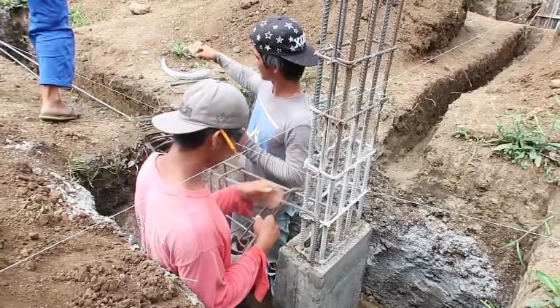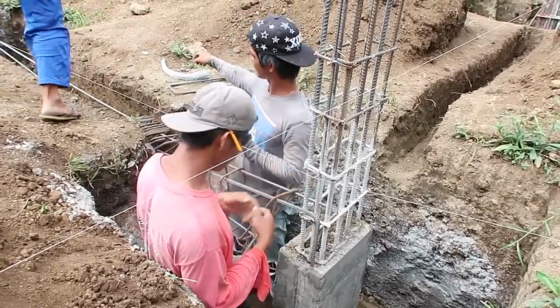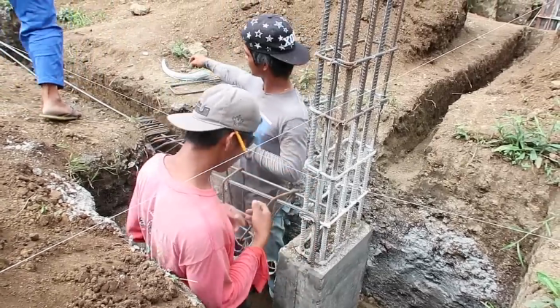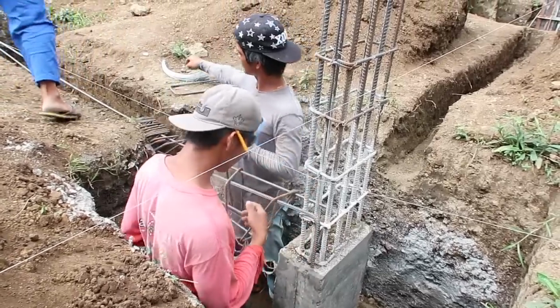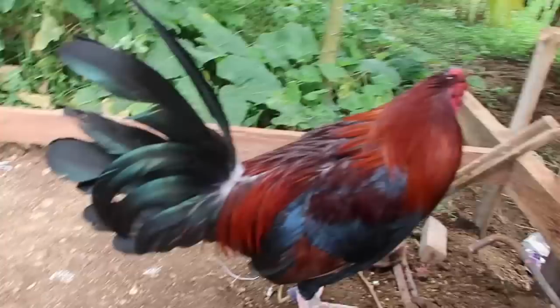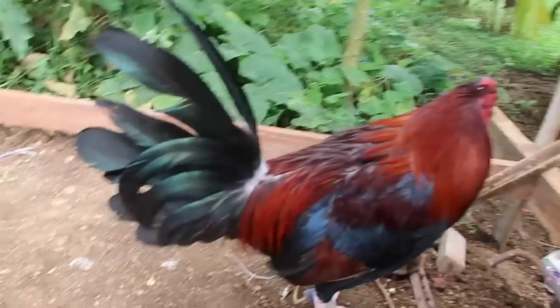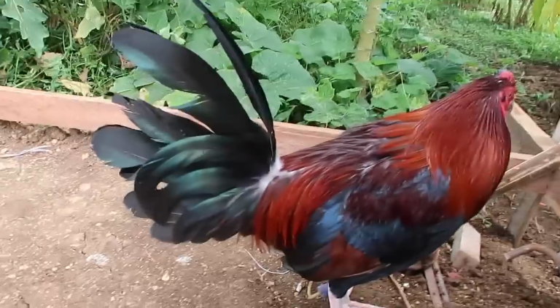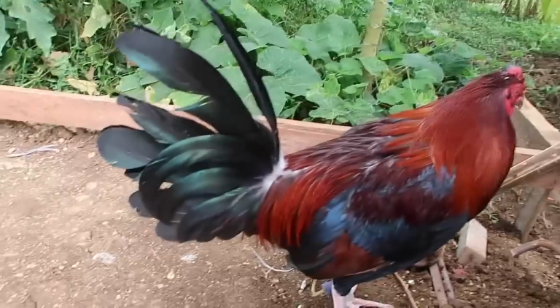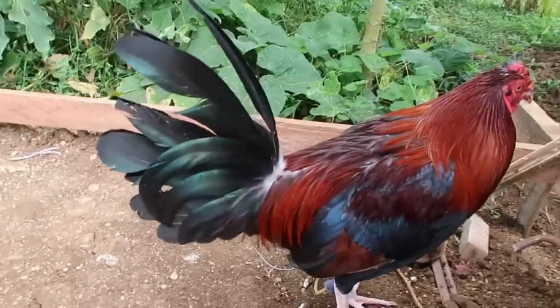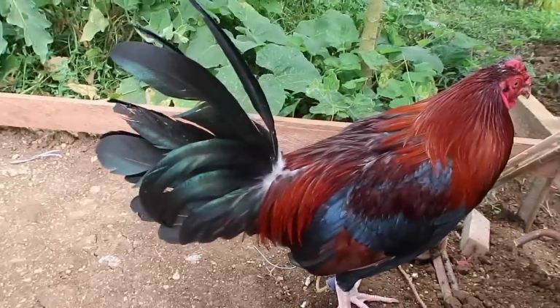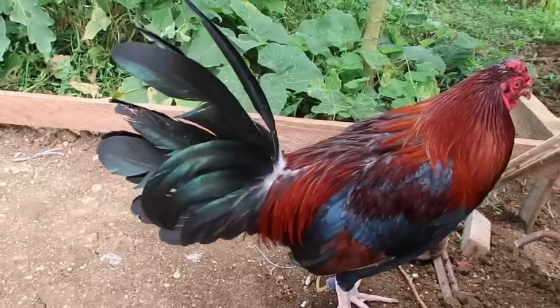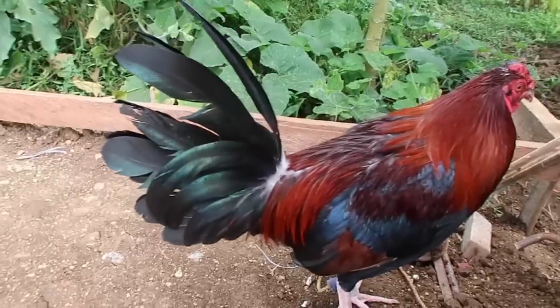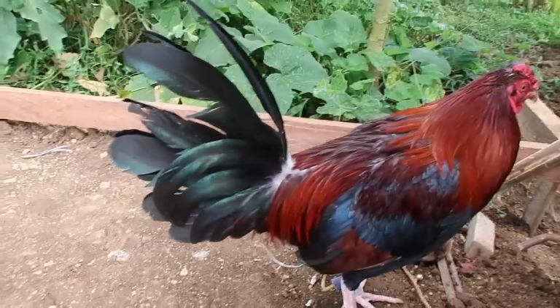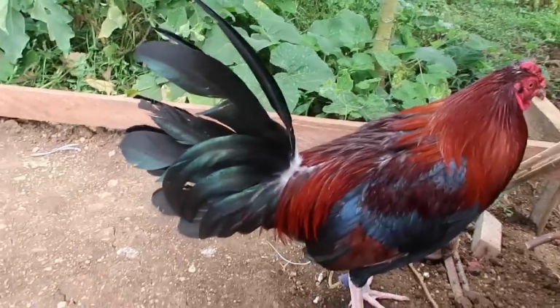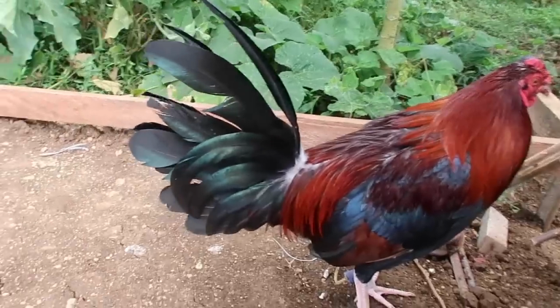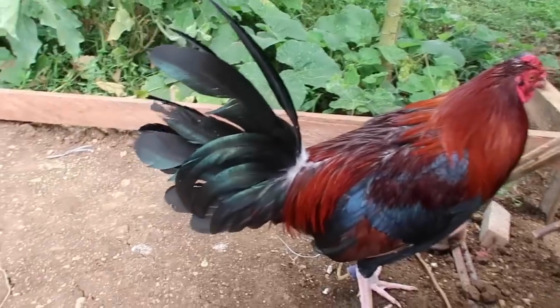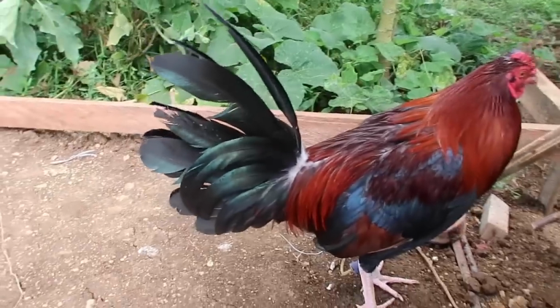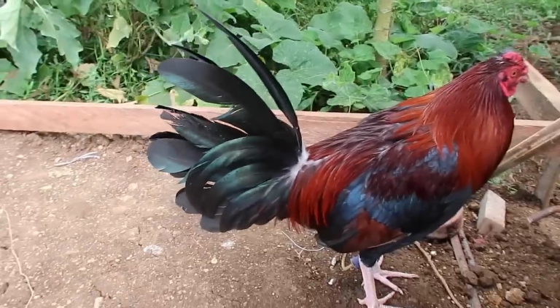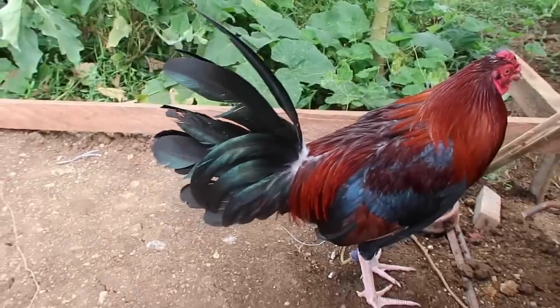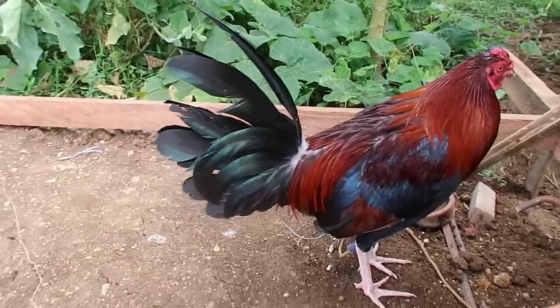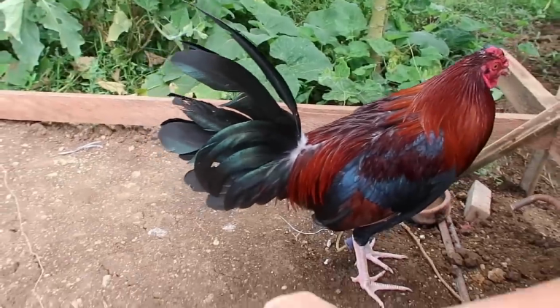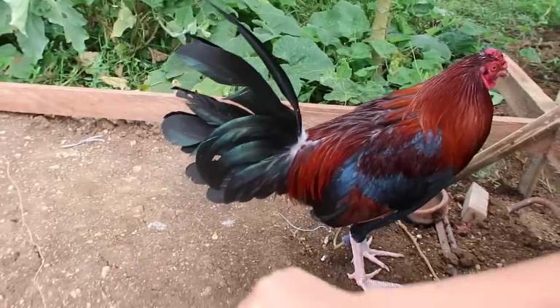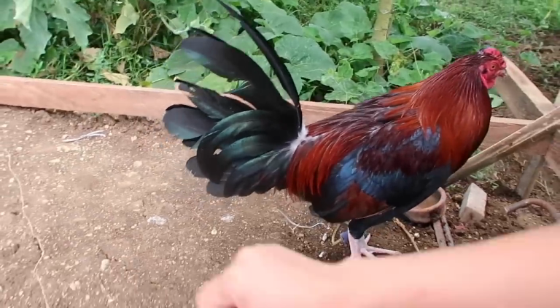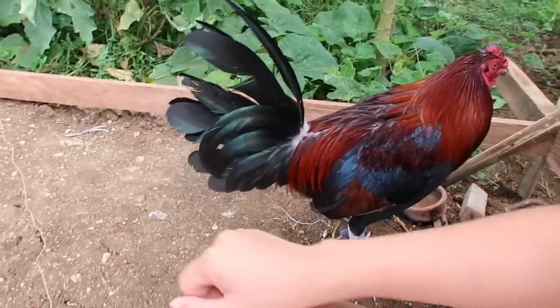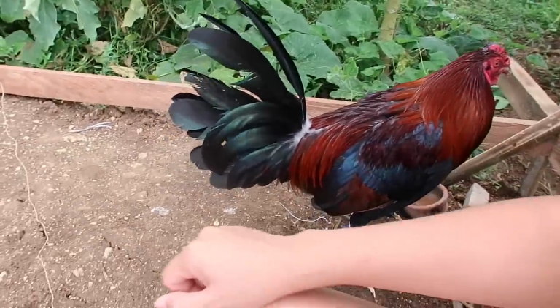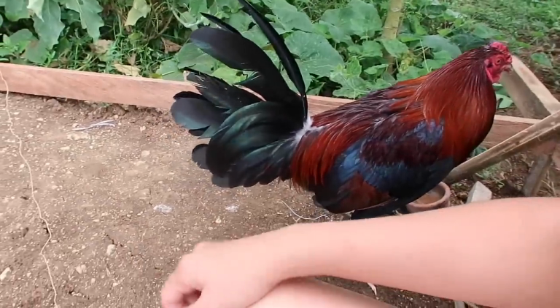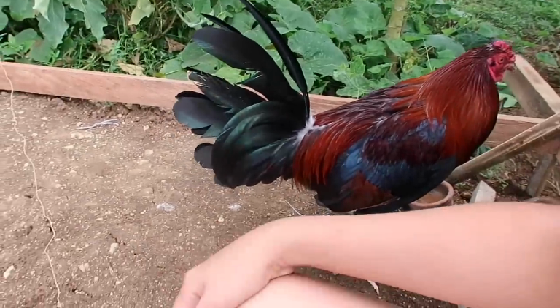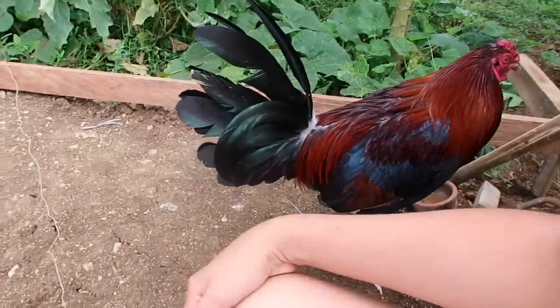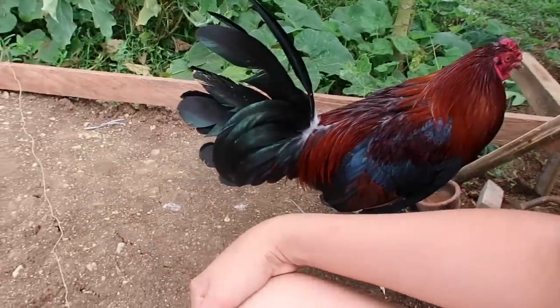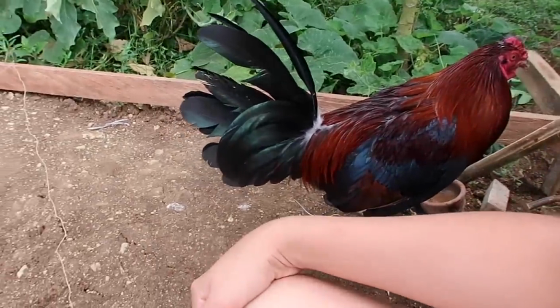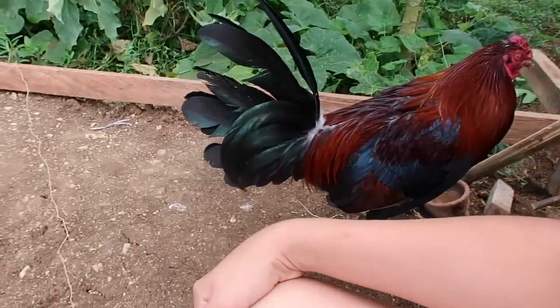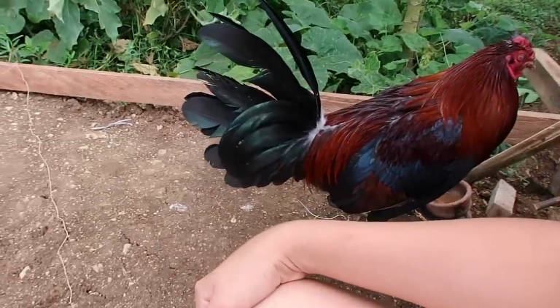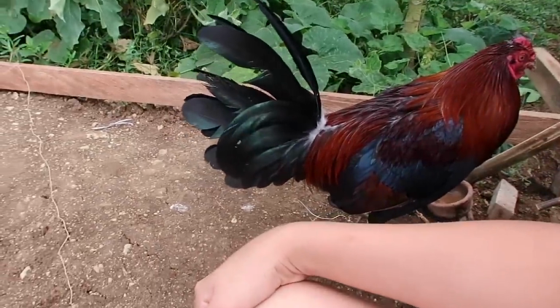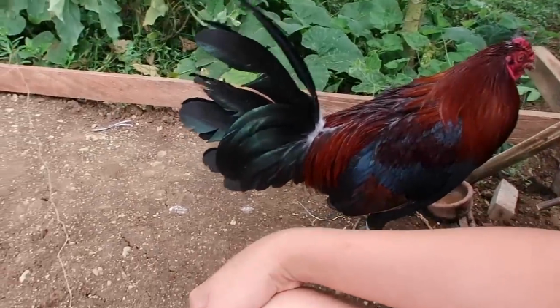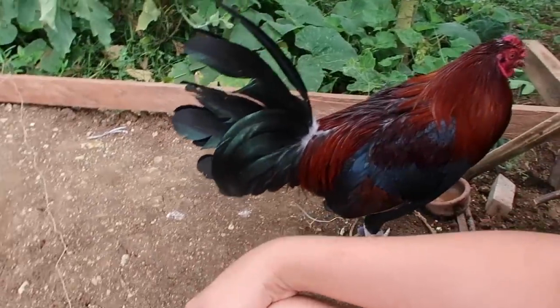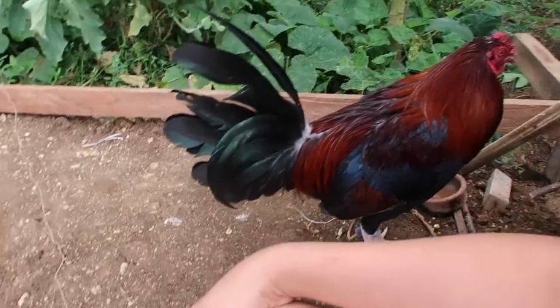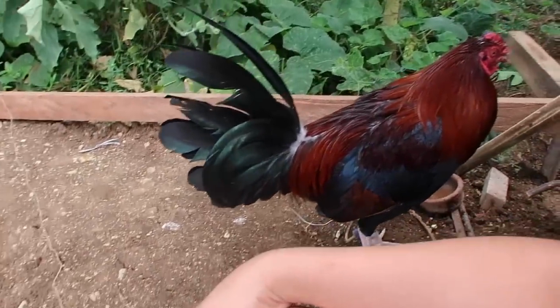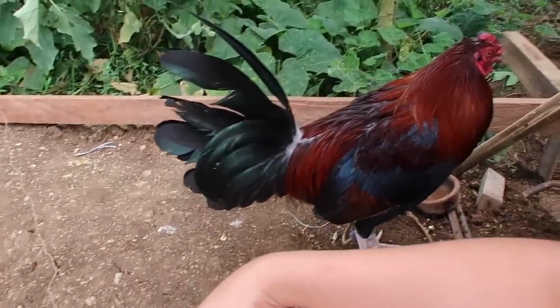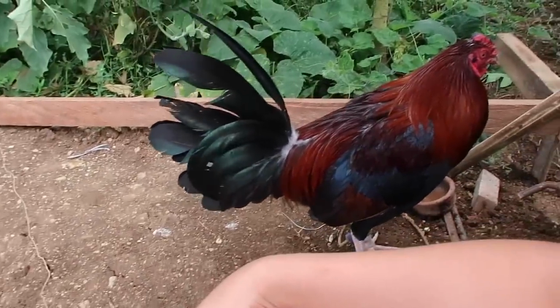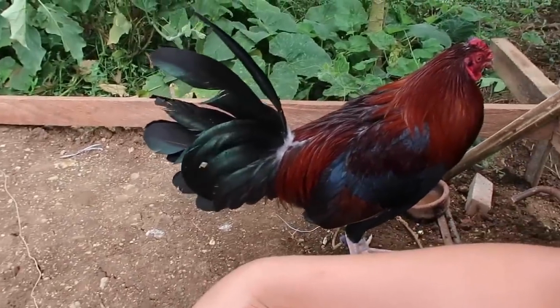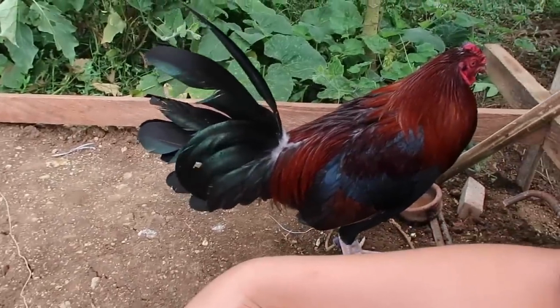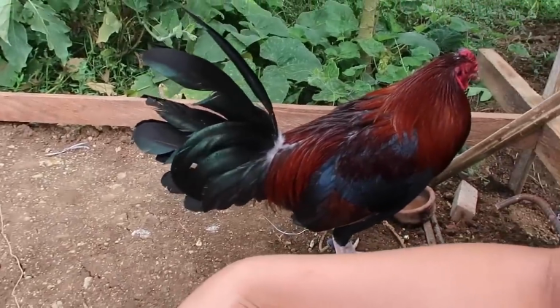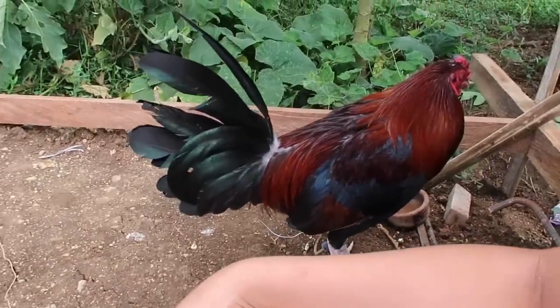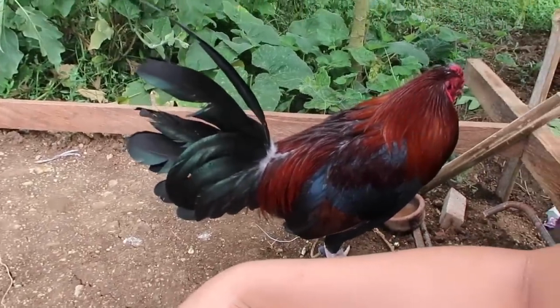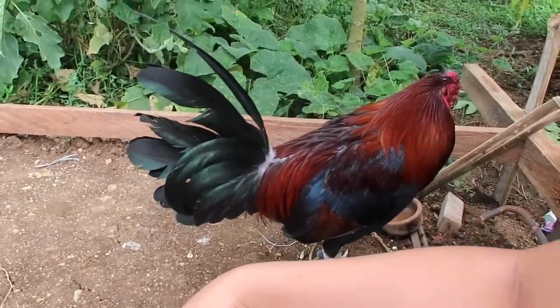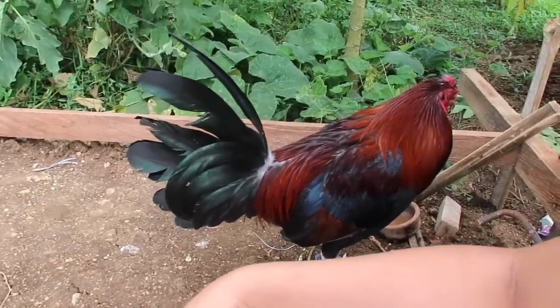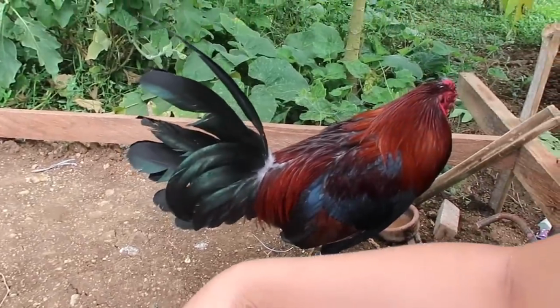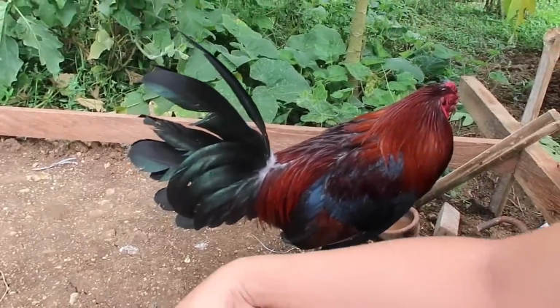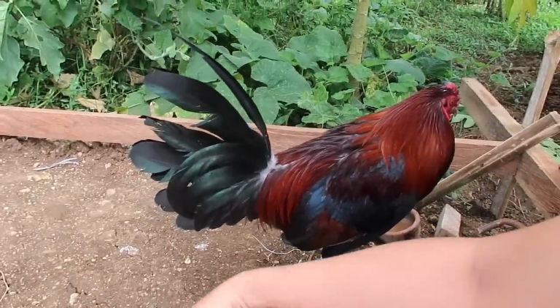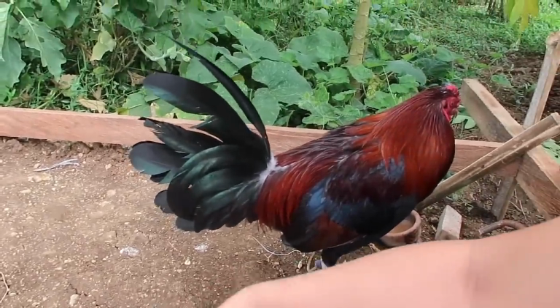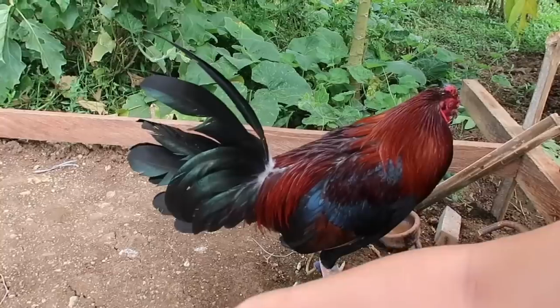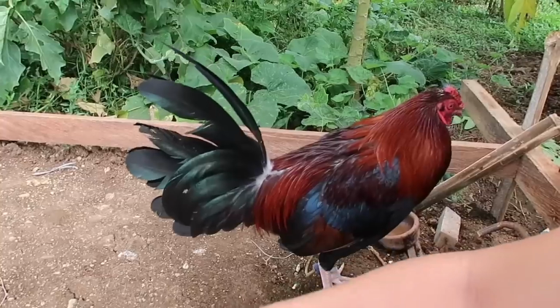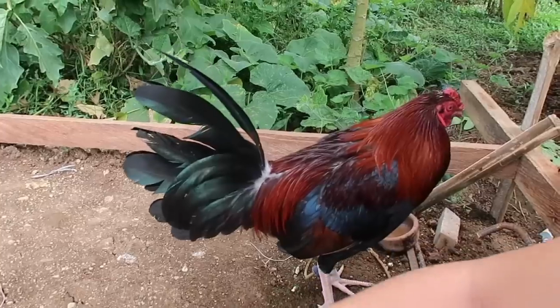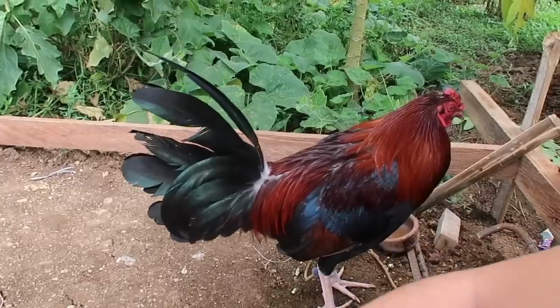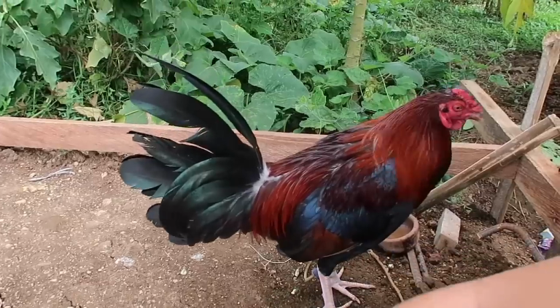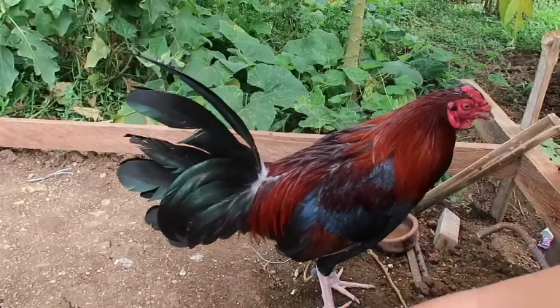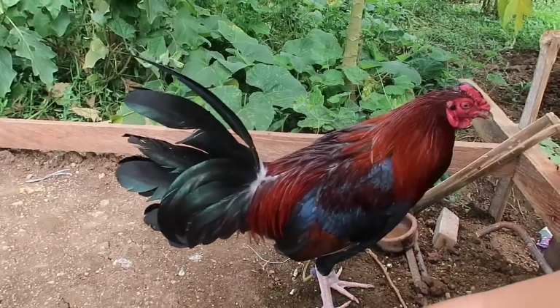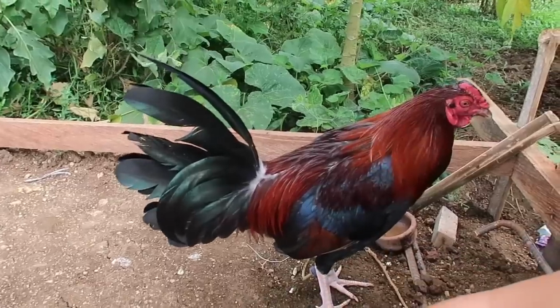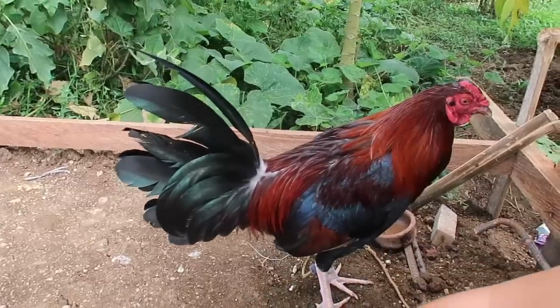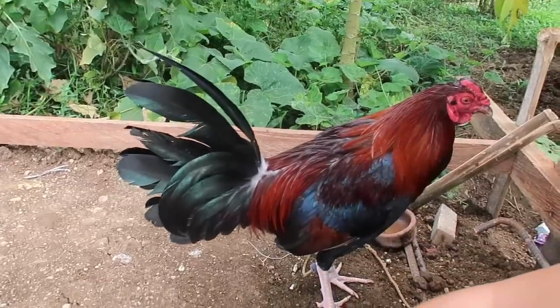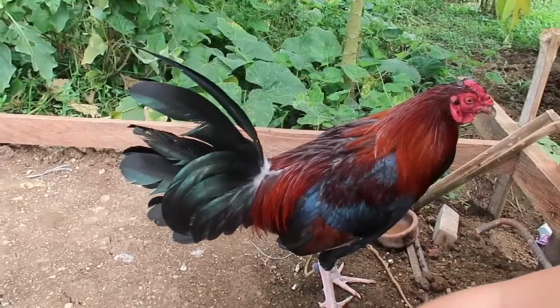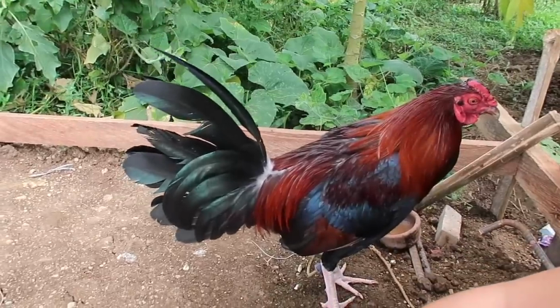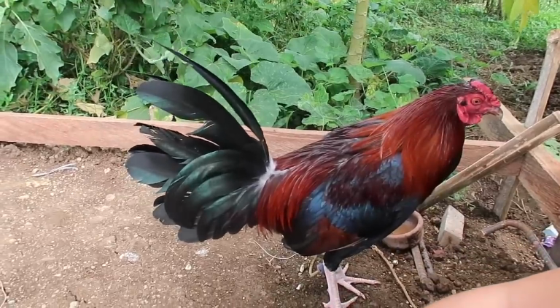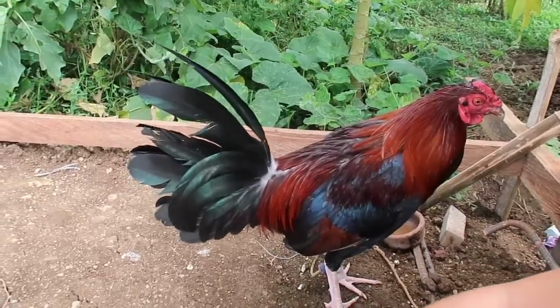Look at this rooster — he doesn't even pack or anything, just chilling right next to me.